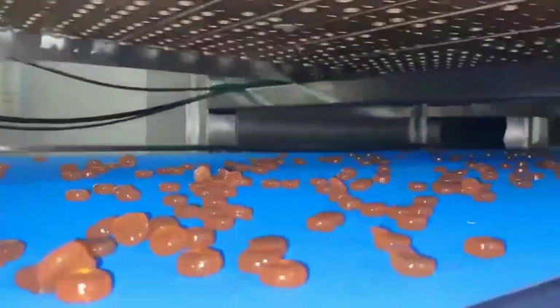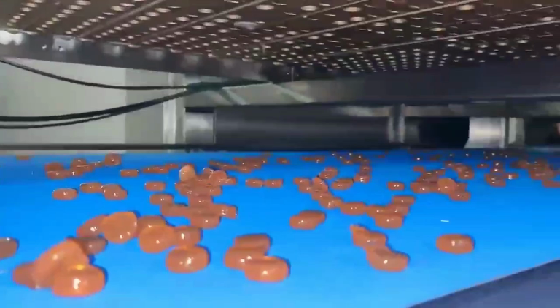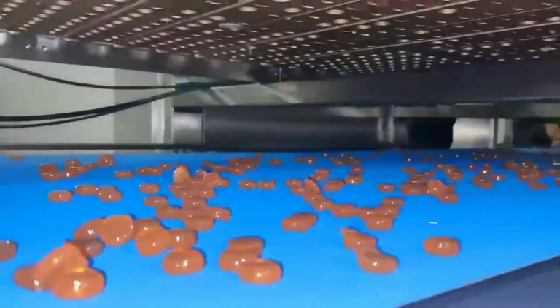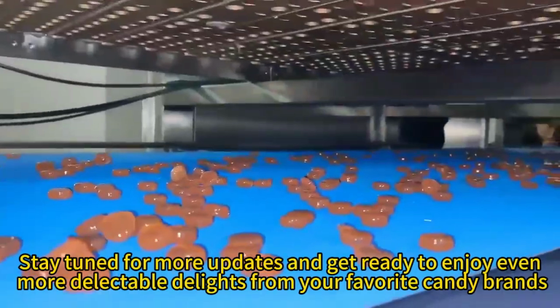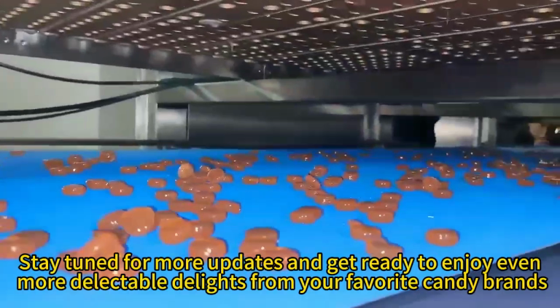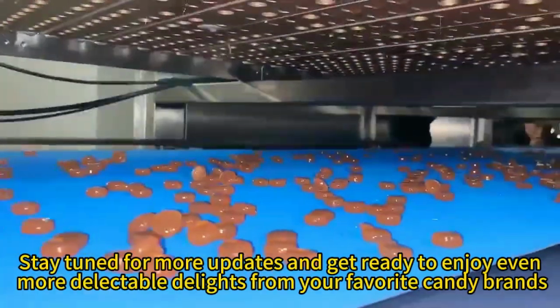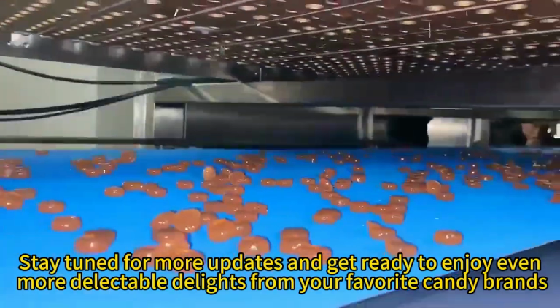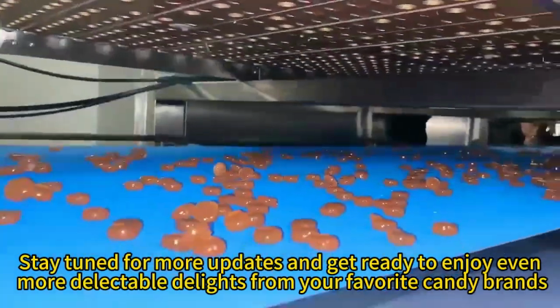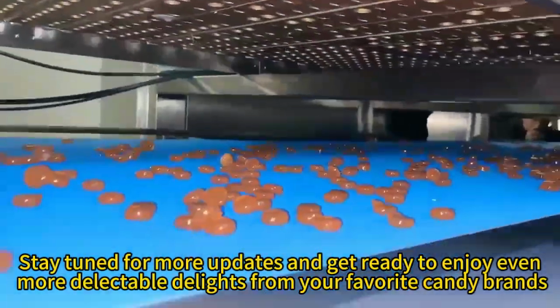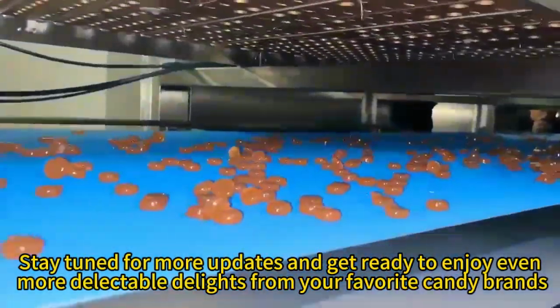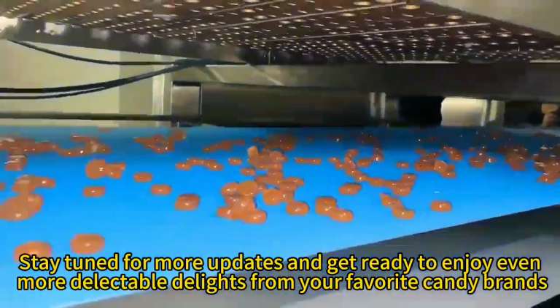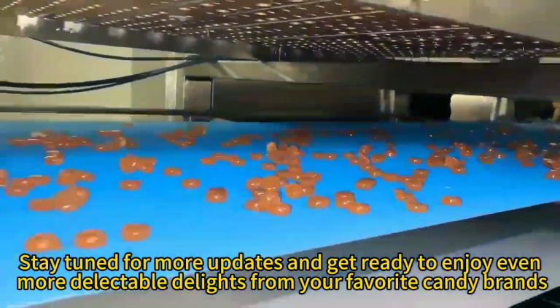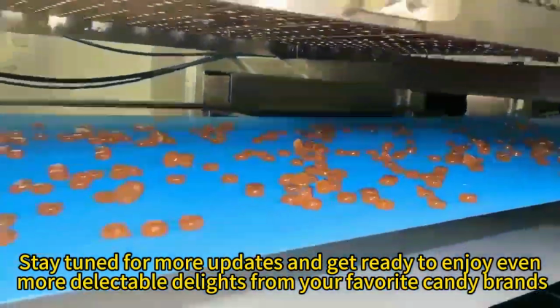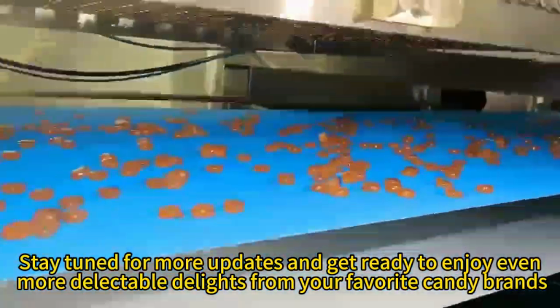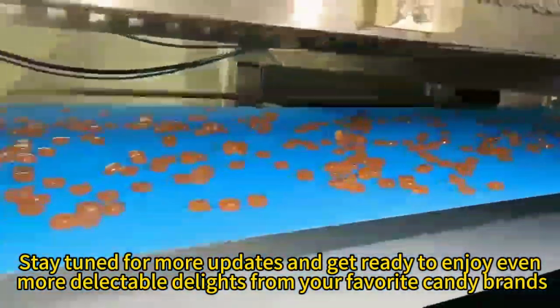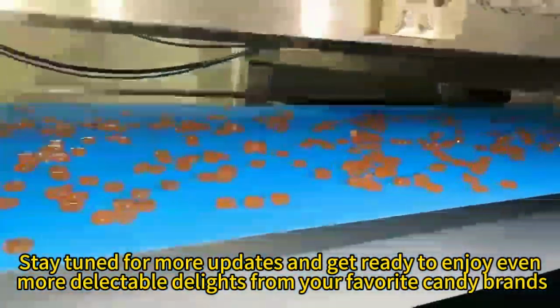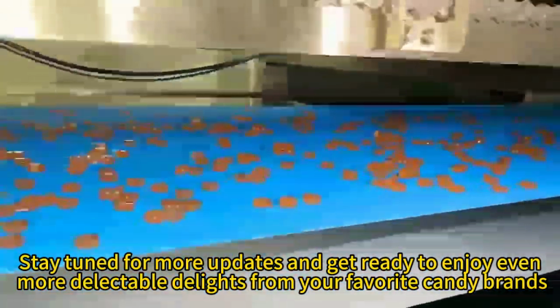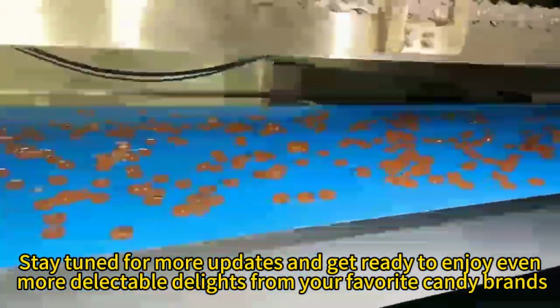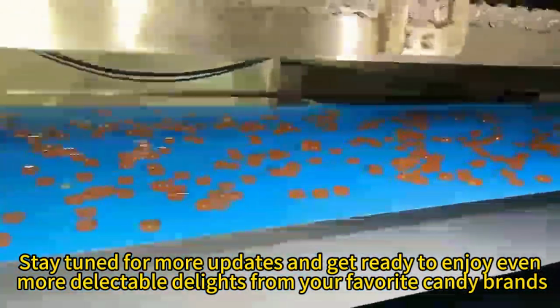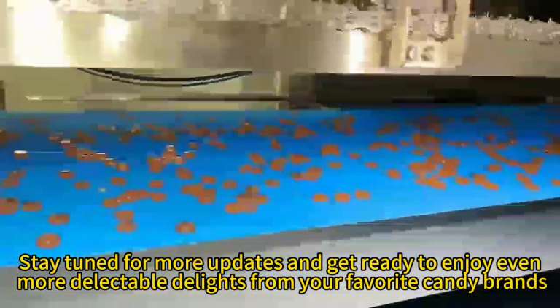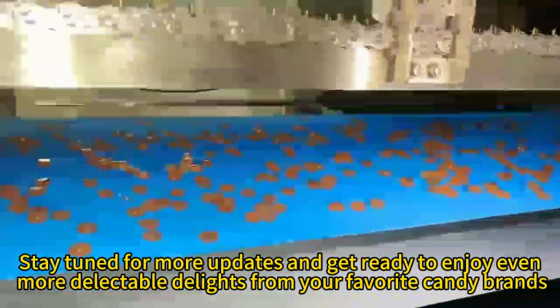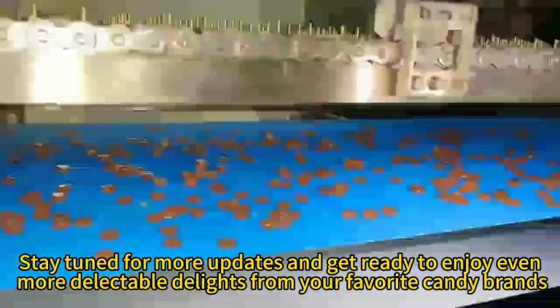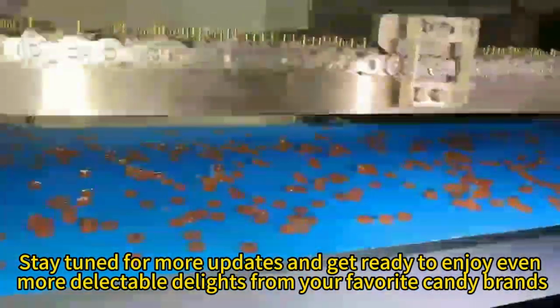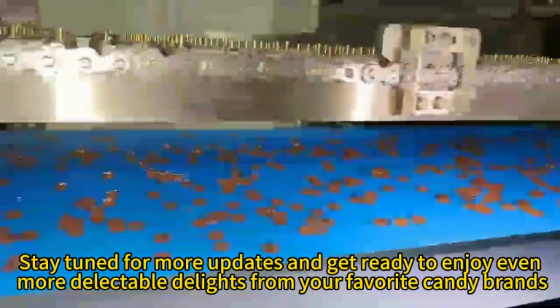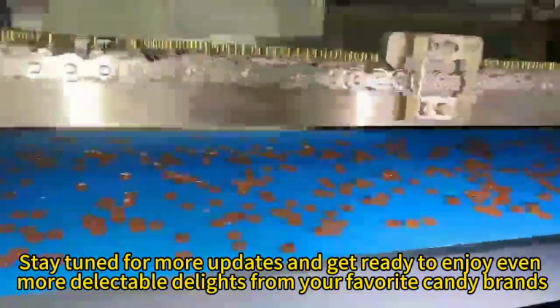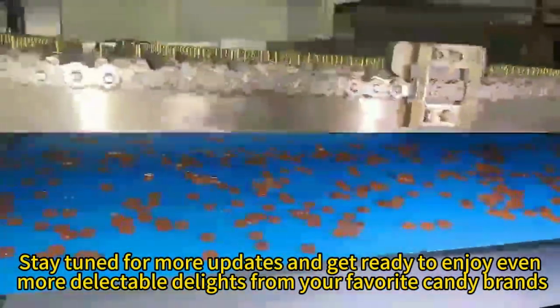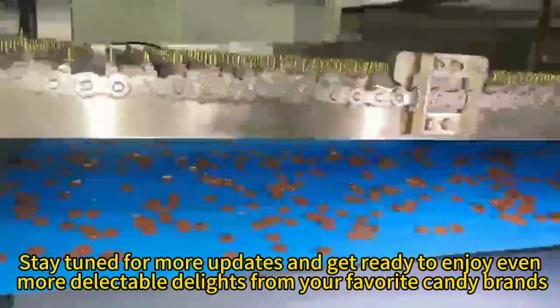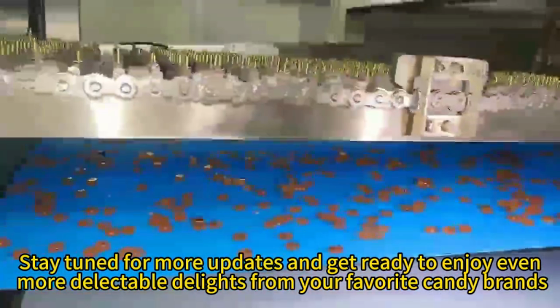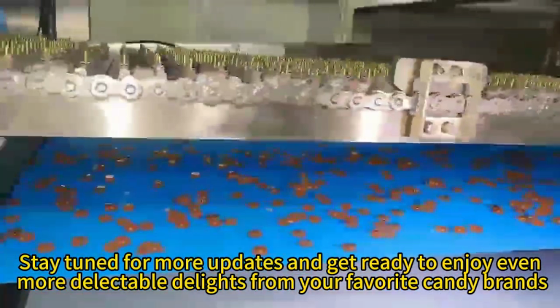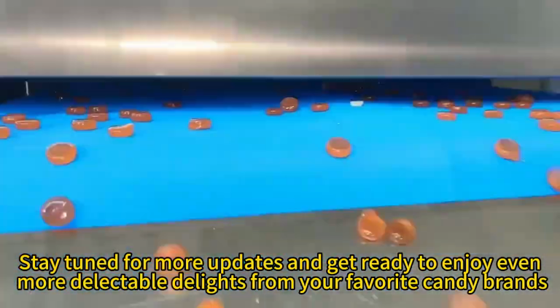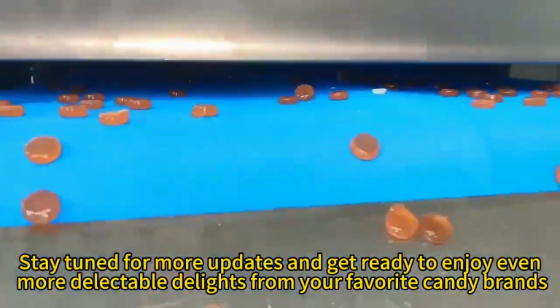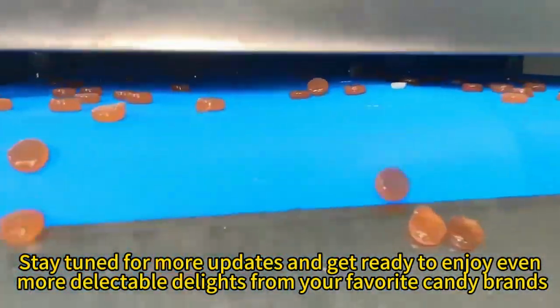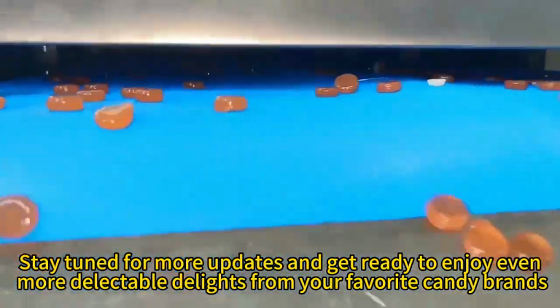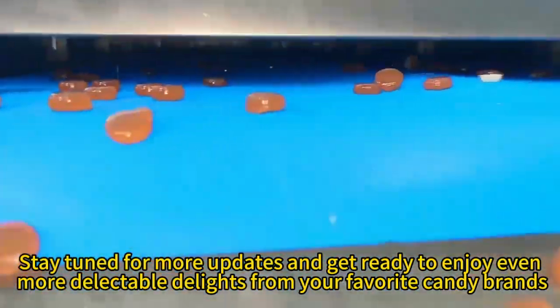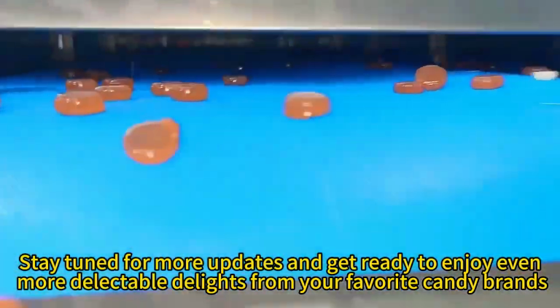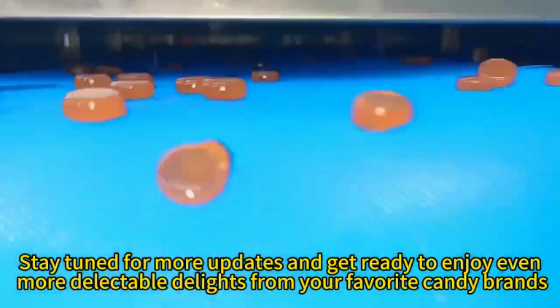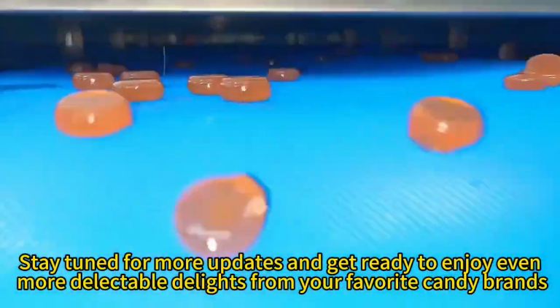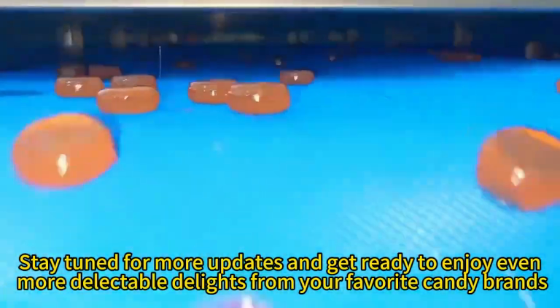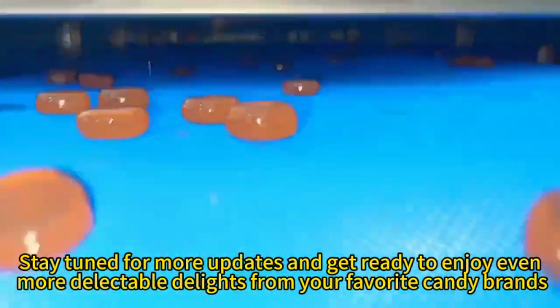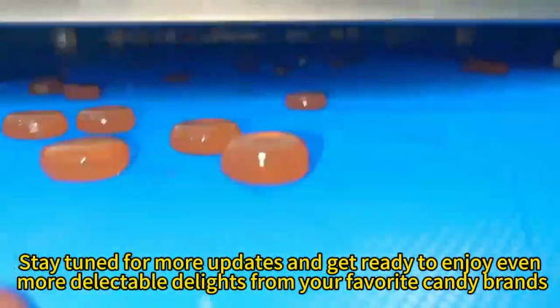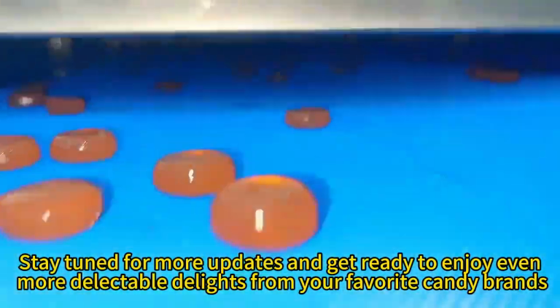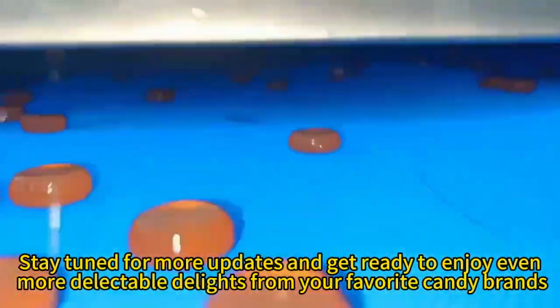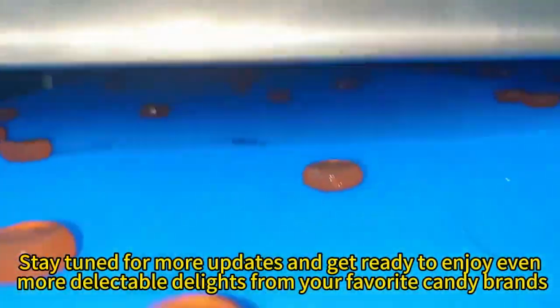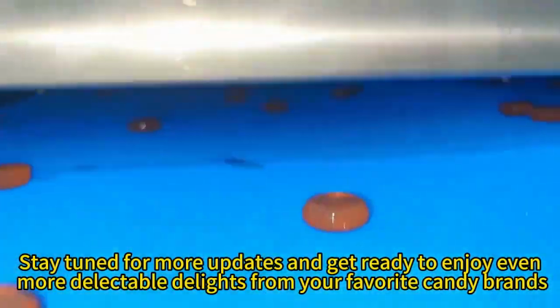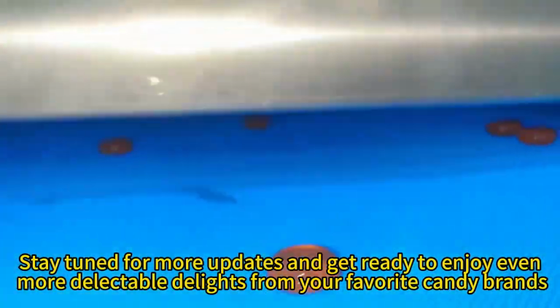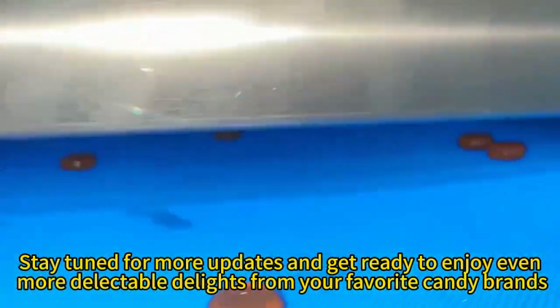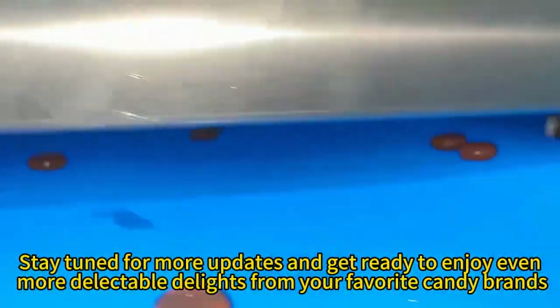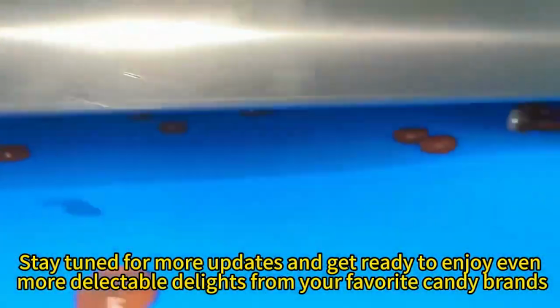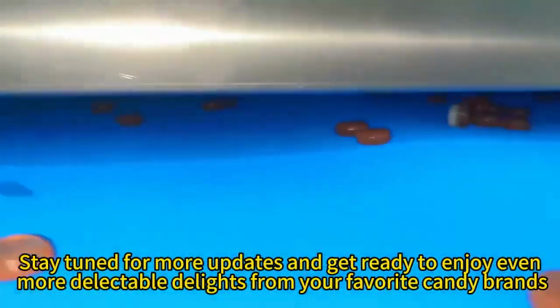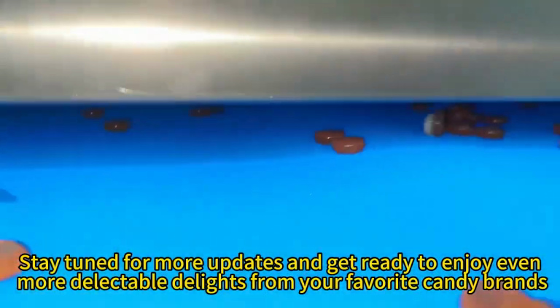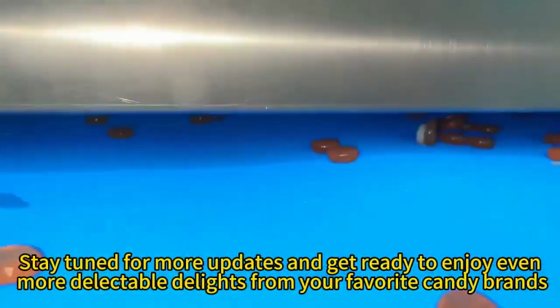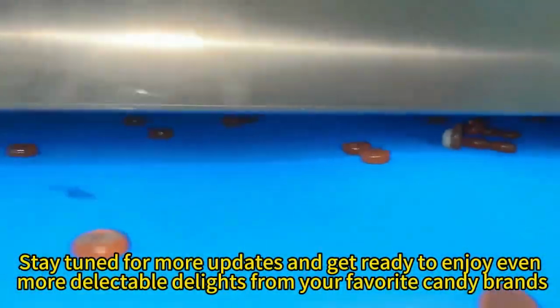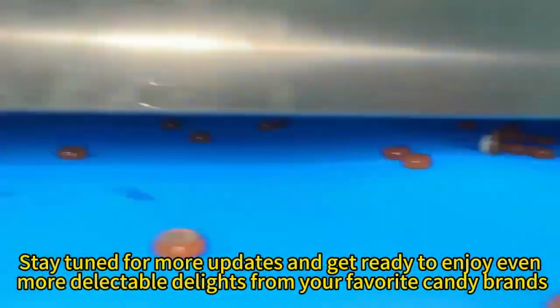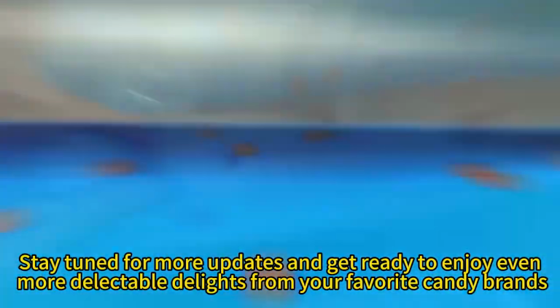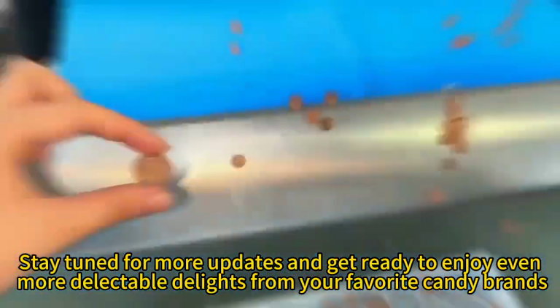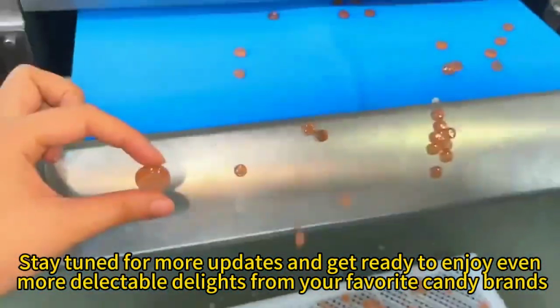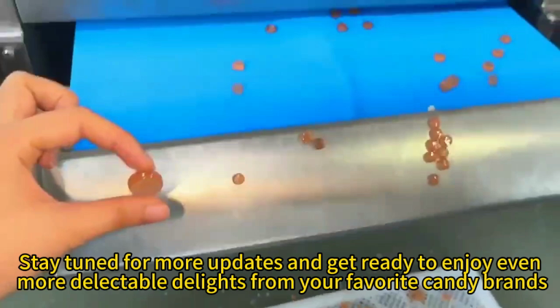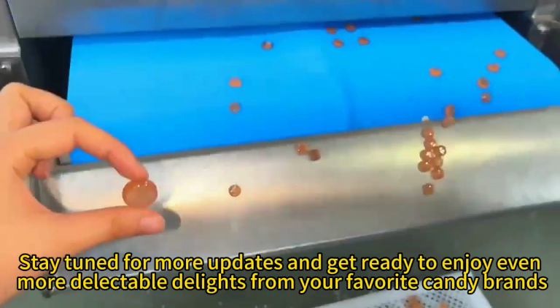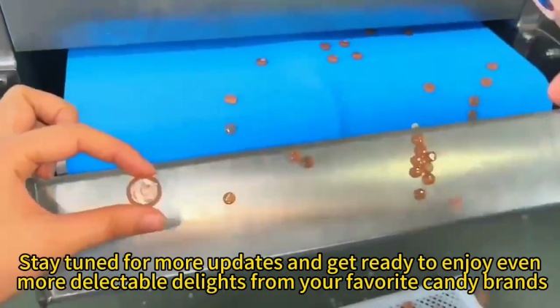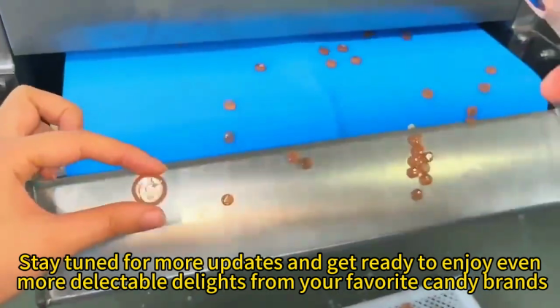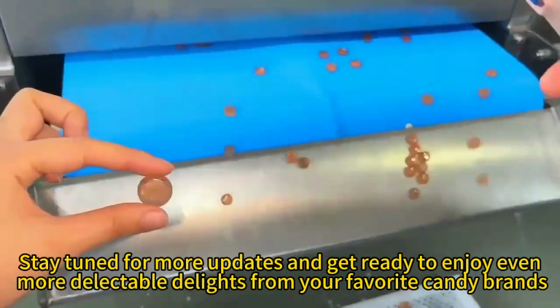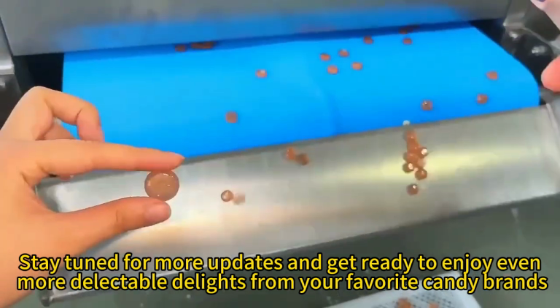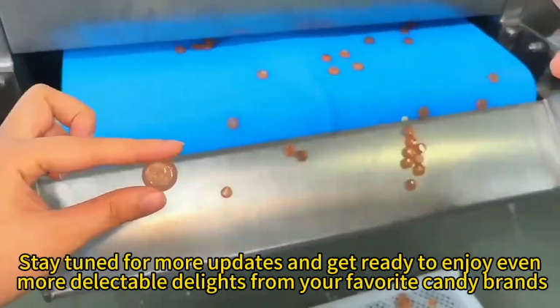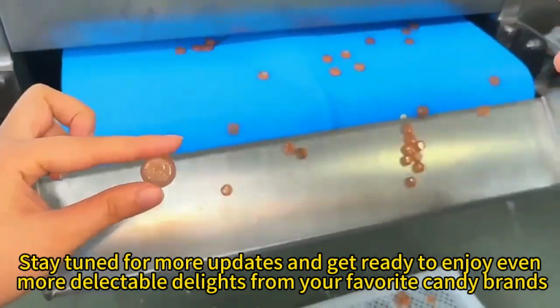Stay tuned for more updates and get ready to enjoy even more delectable delights from your favorite candy brands.